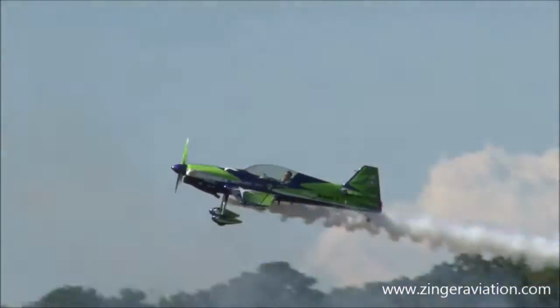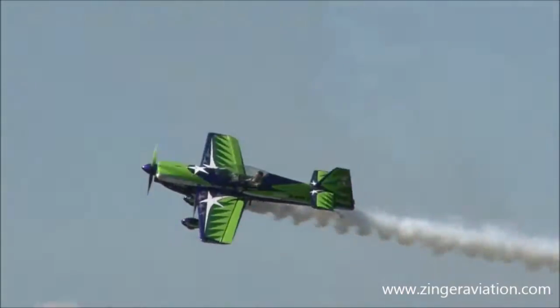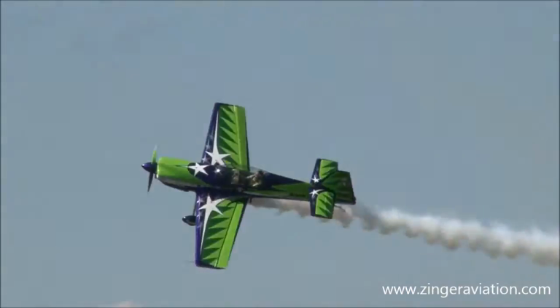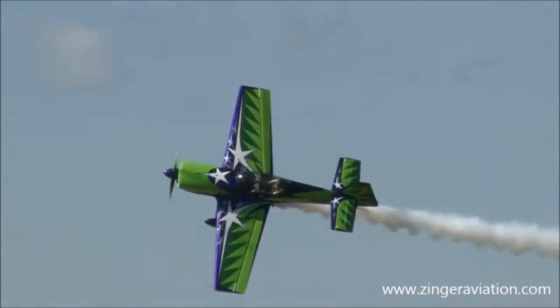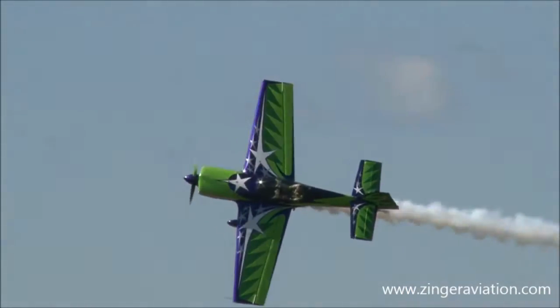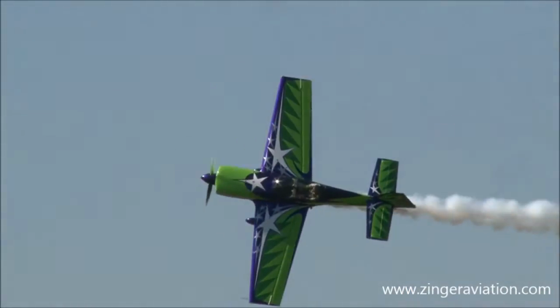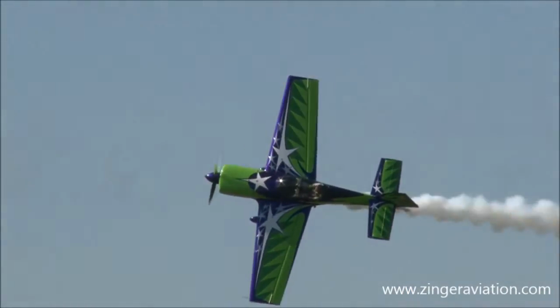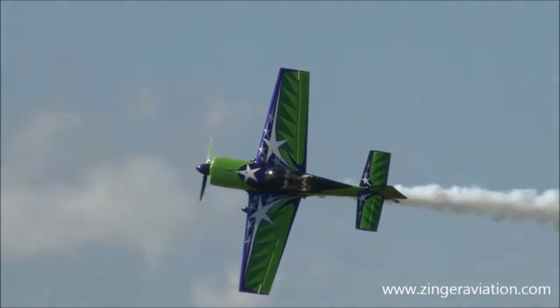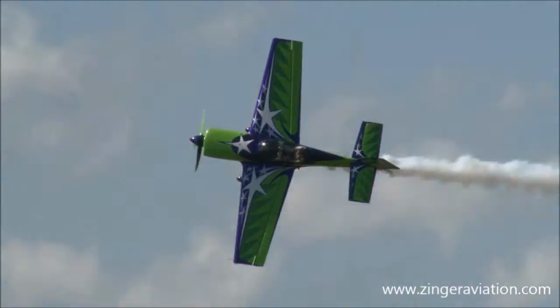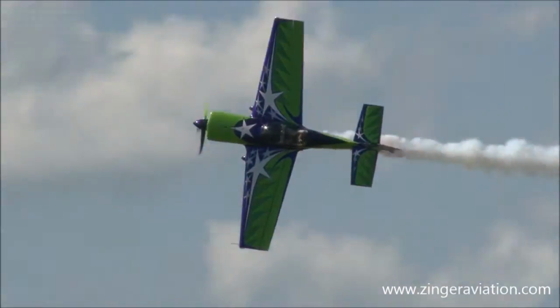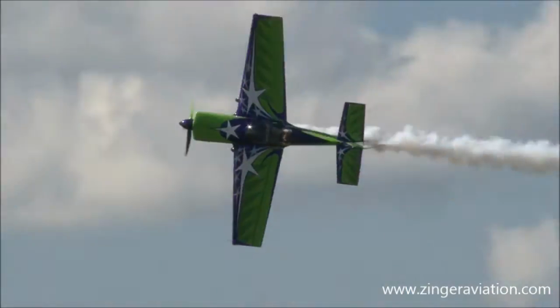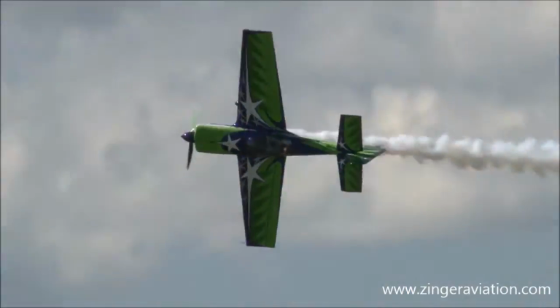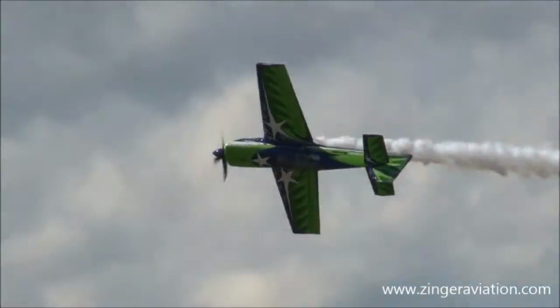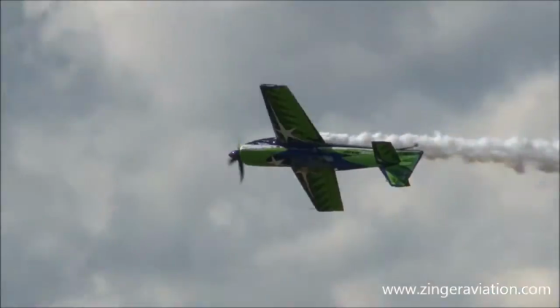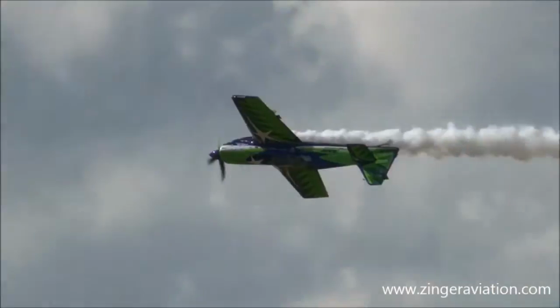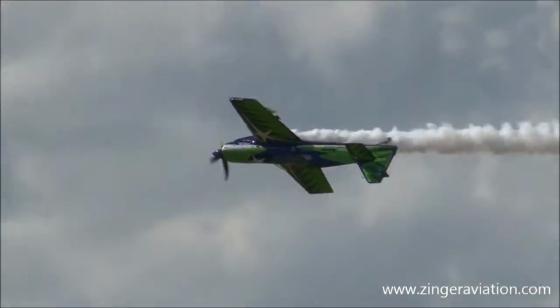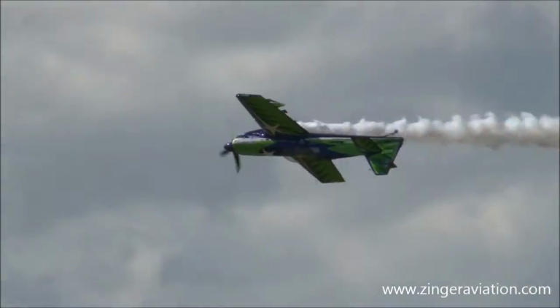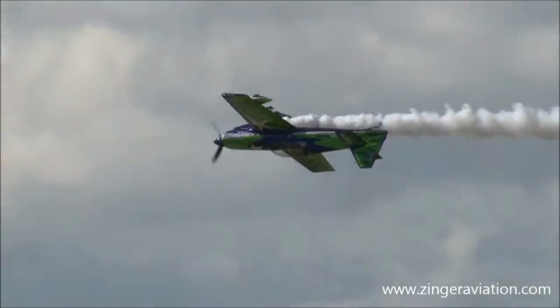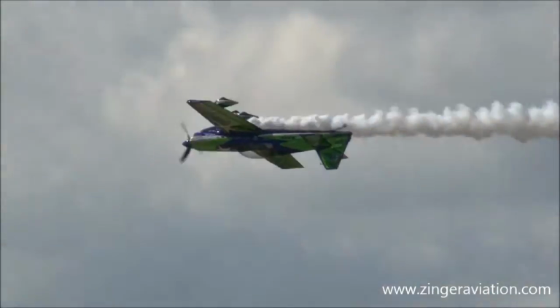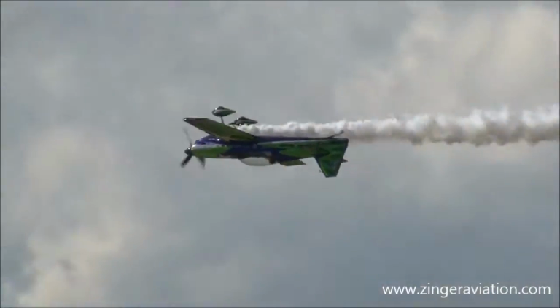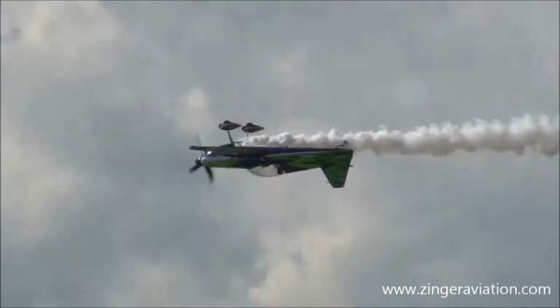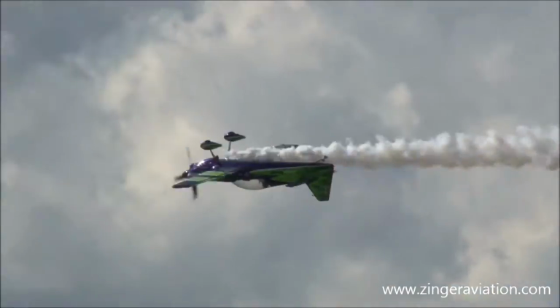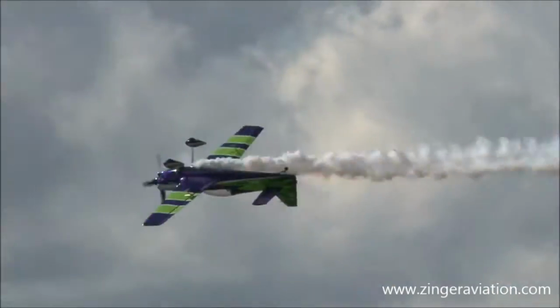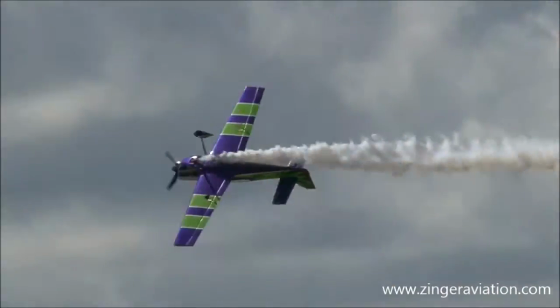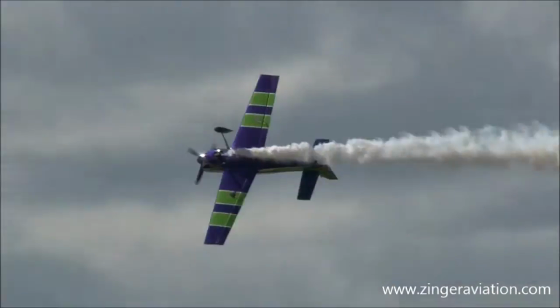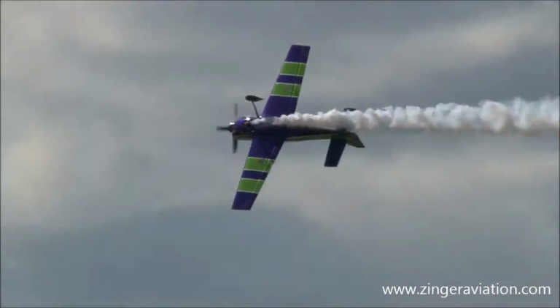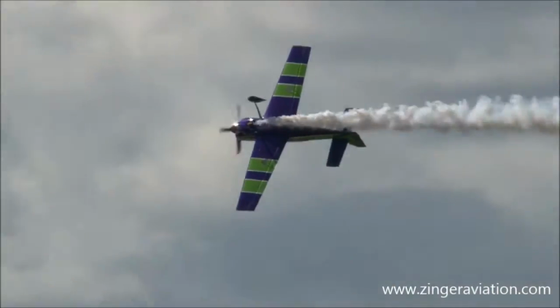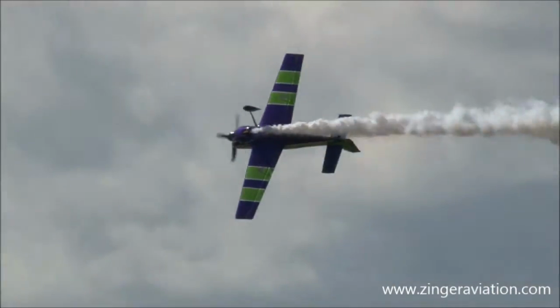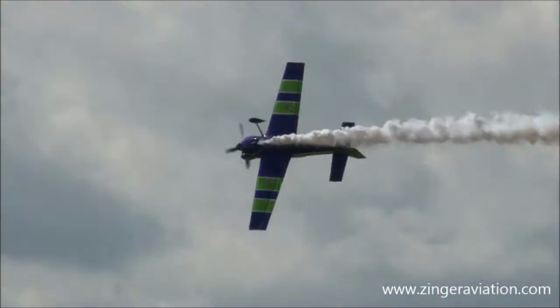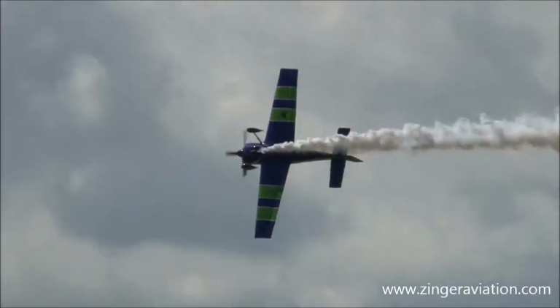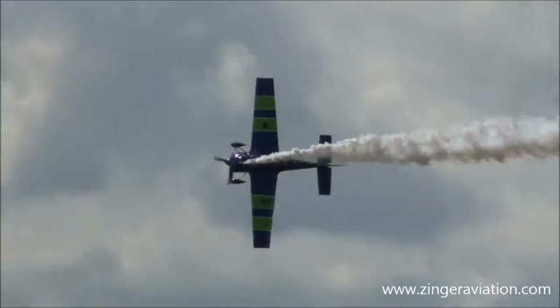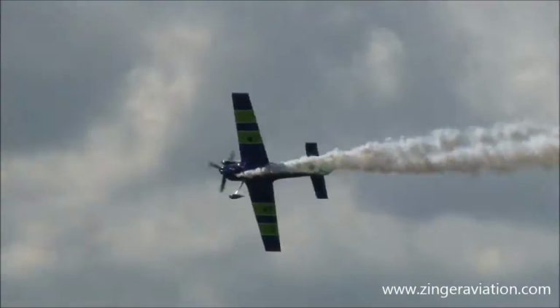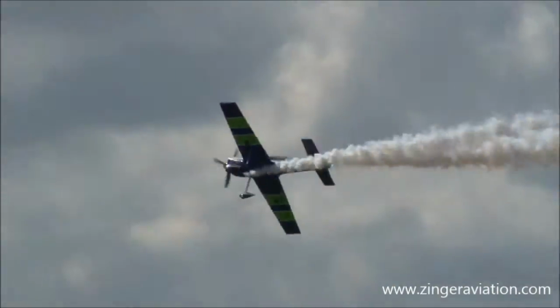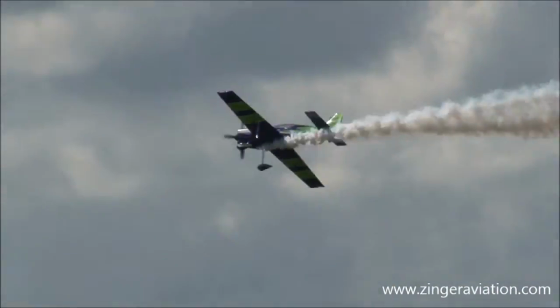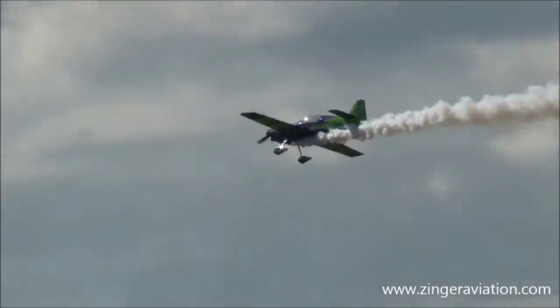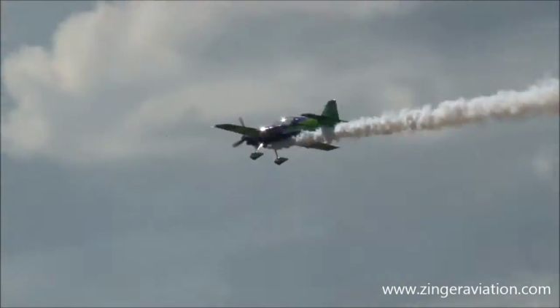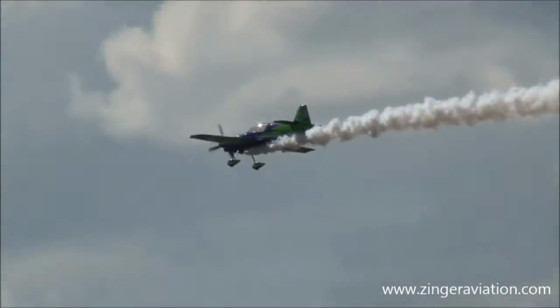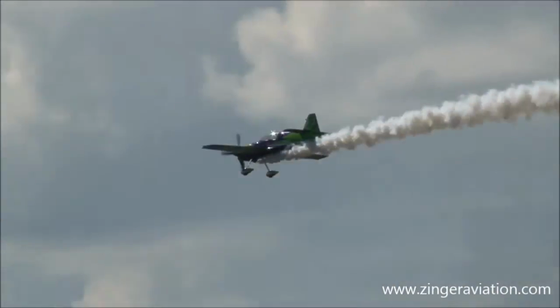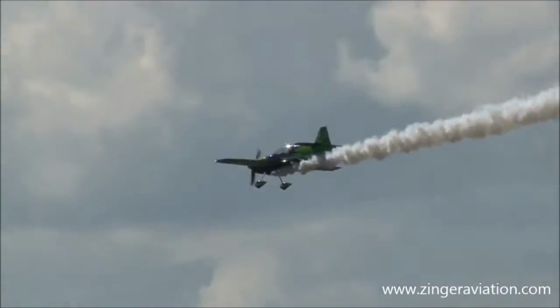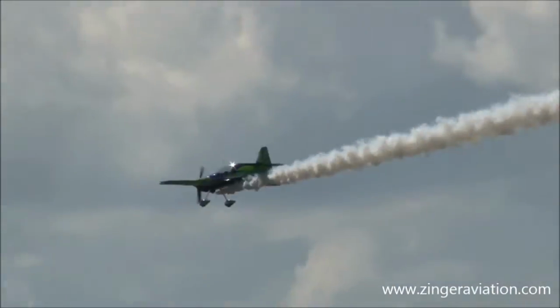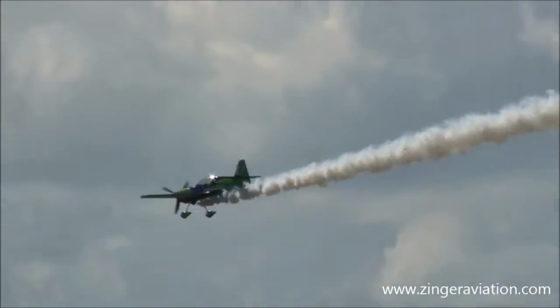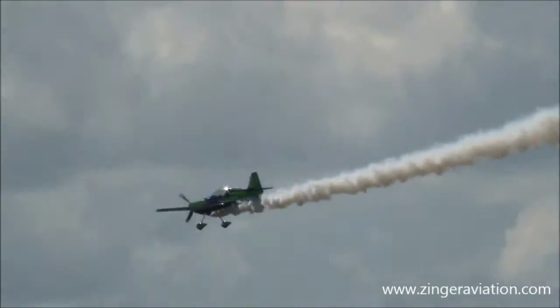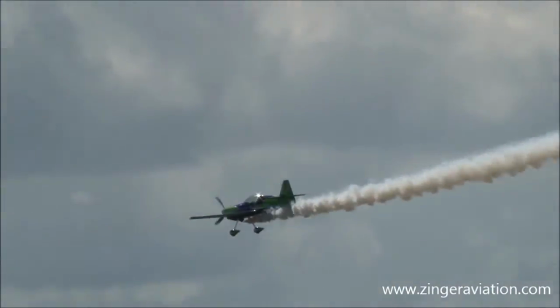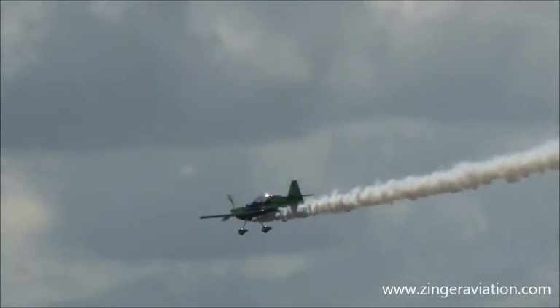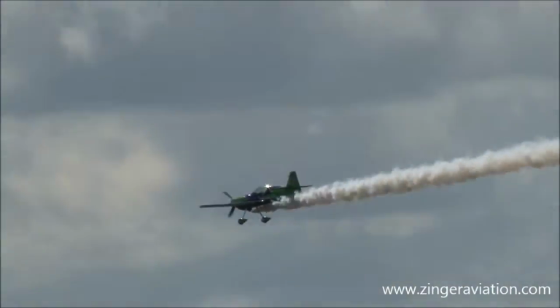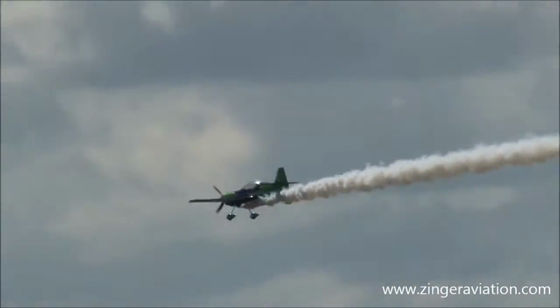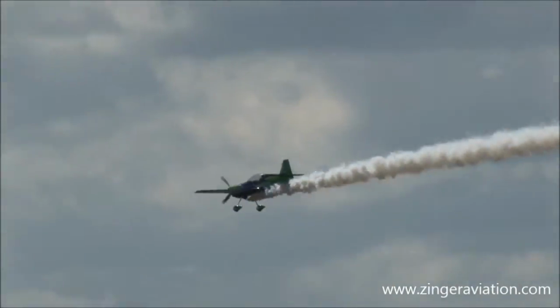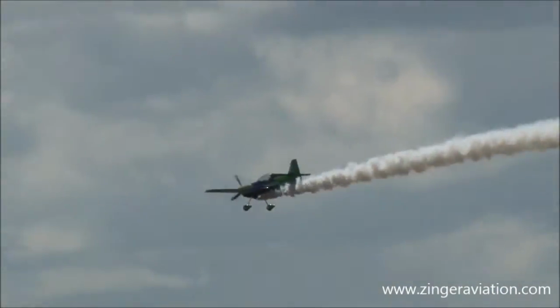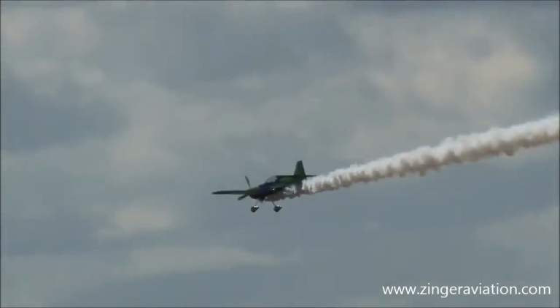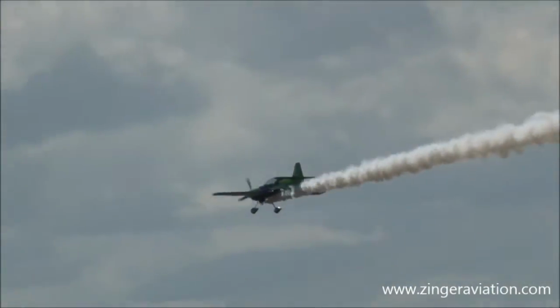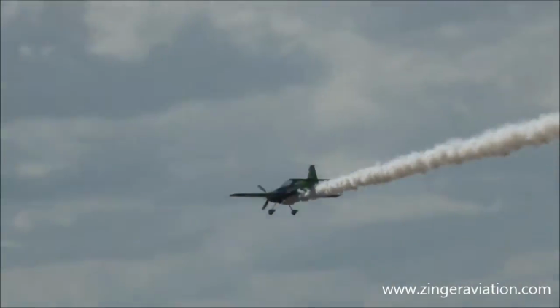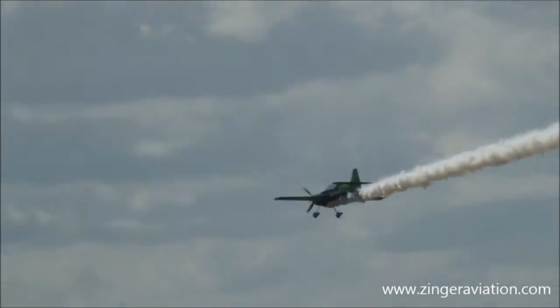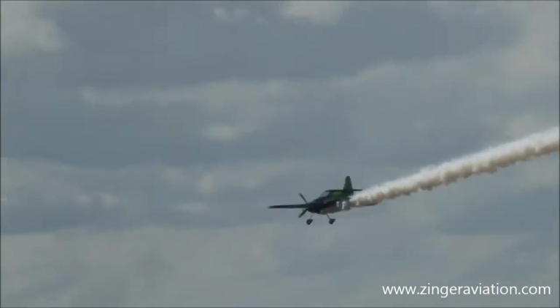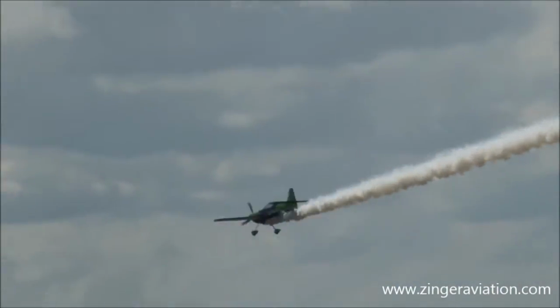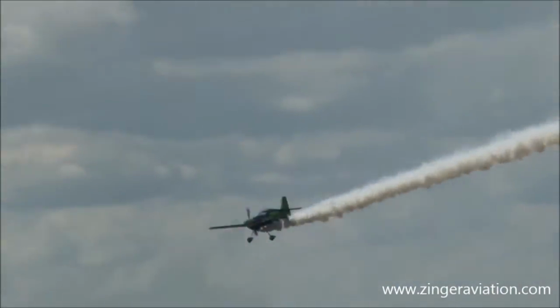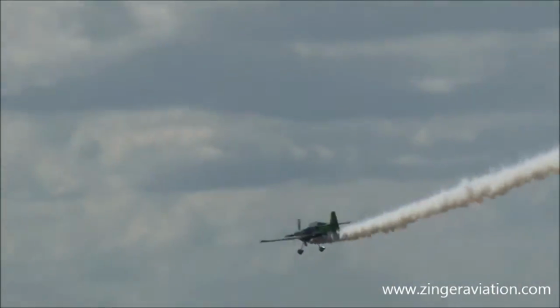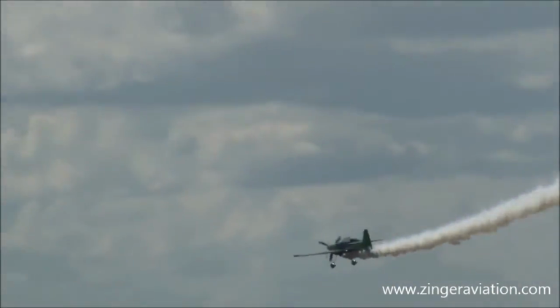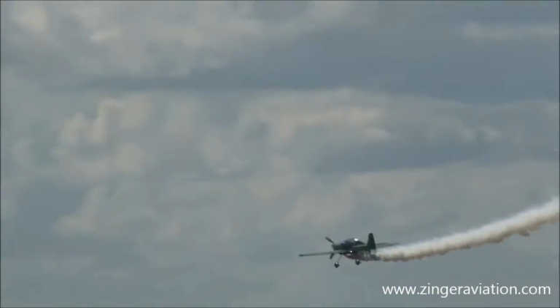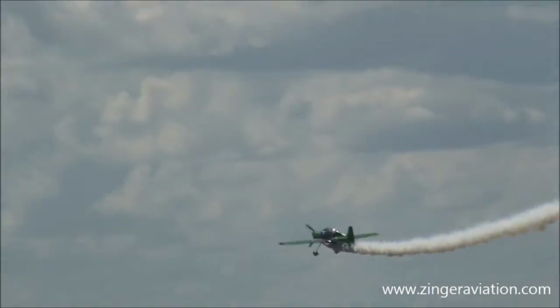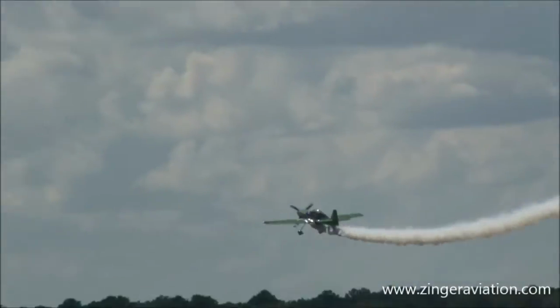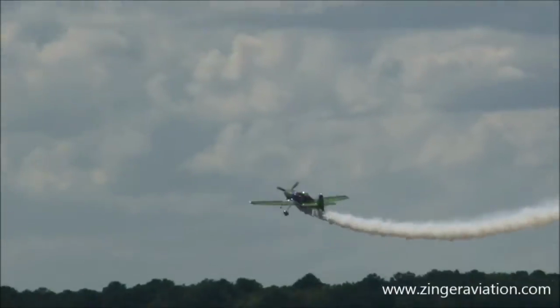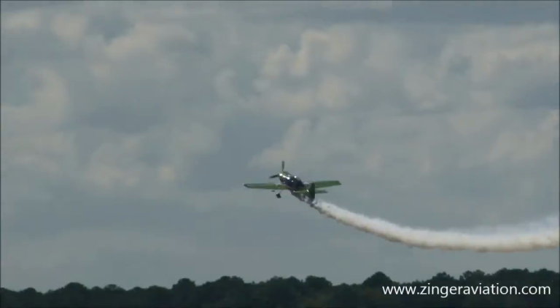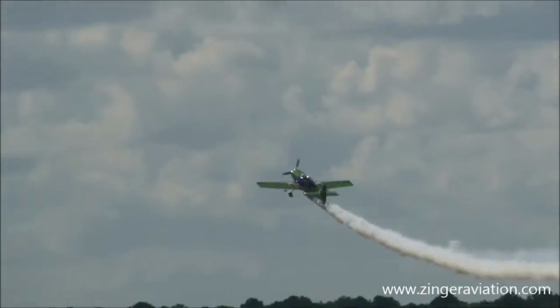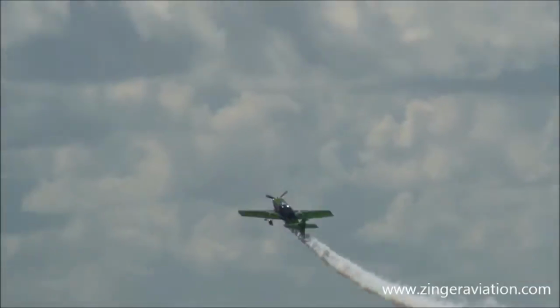As he goes over the ground, he goes into a four-point hesitation roll, stopping at every 90 degrees.